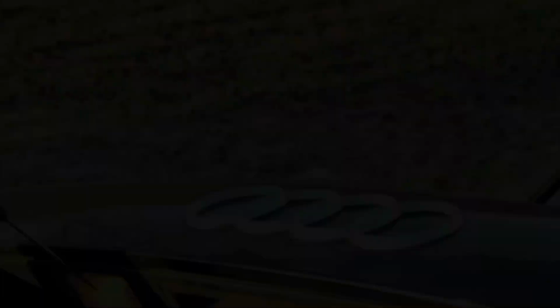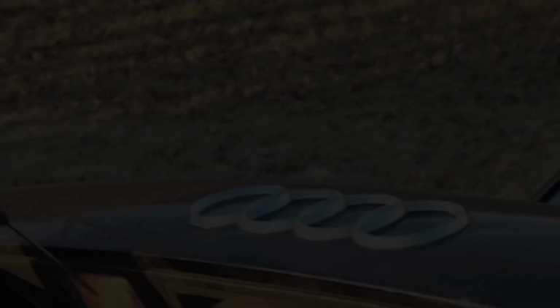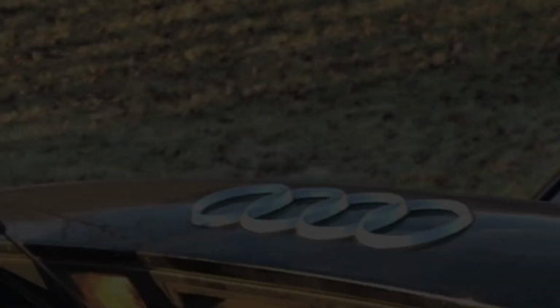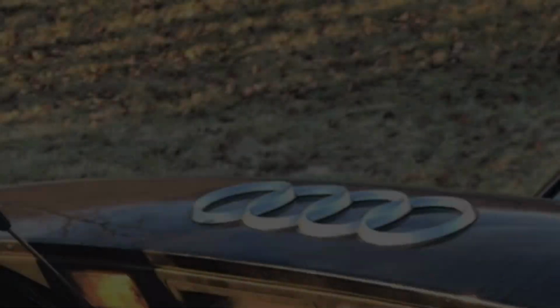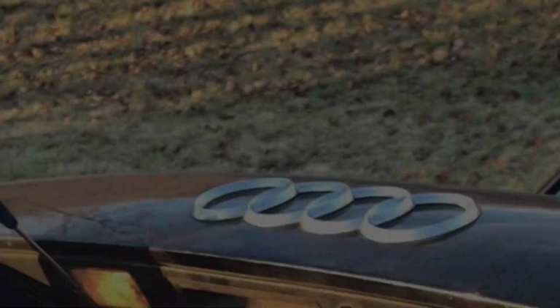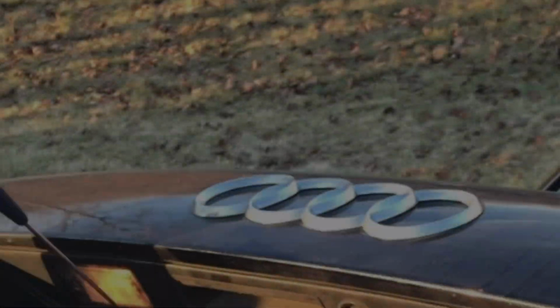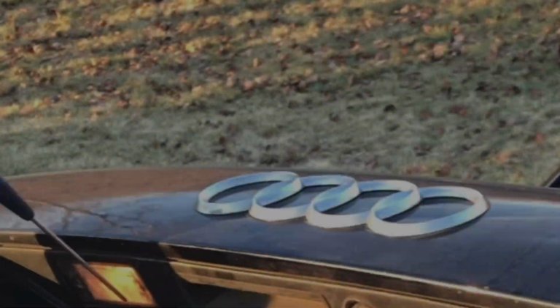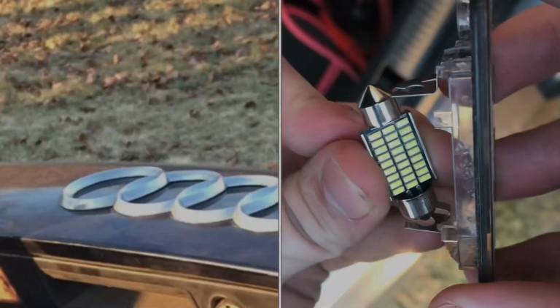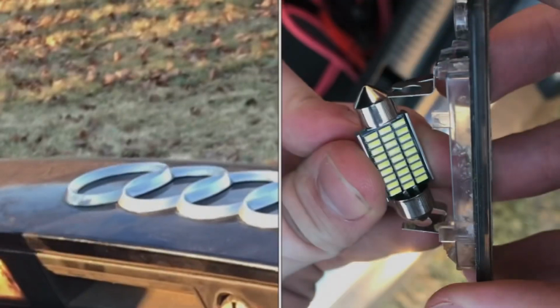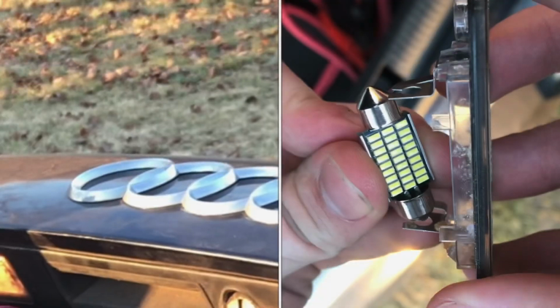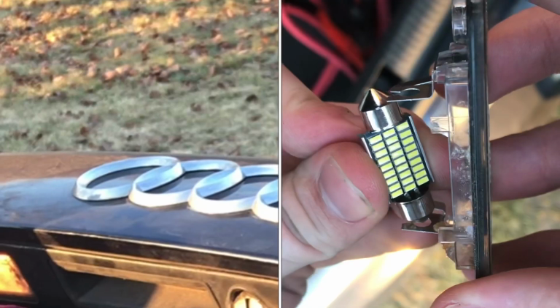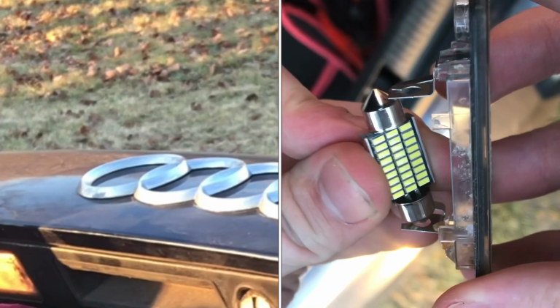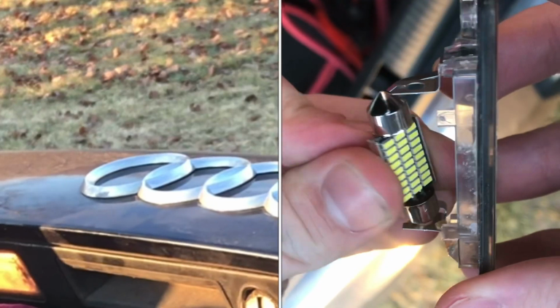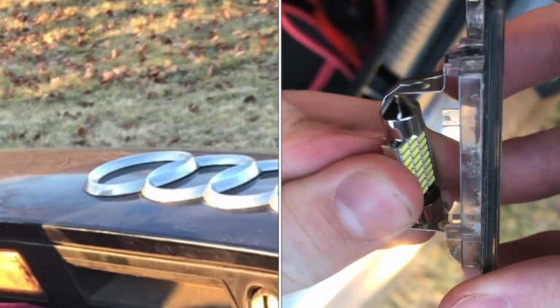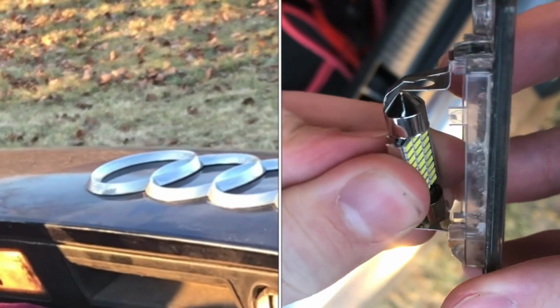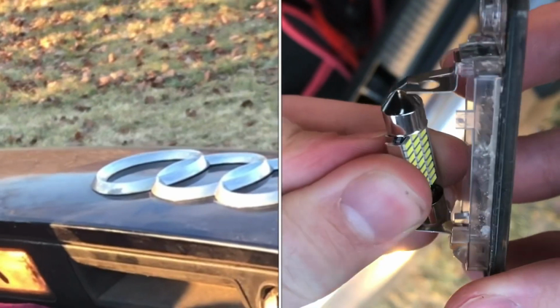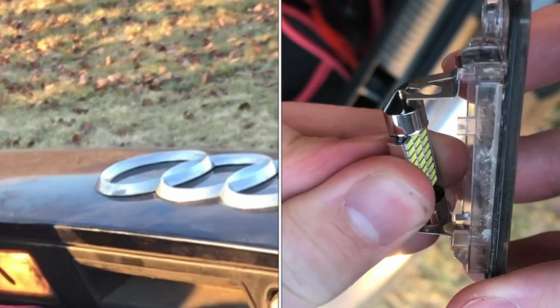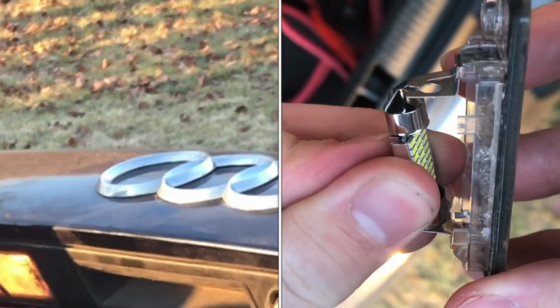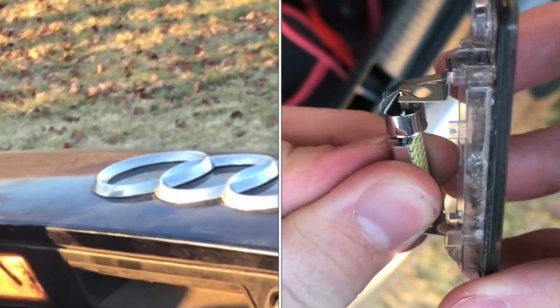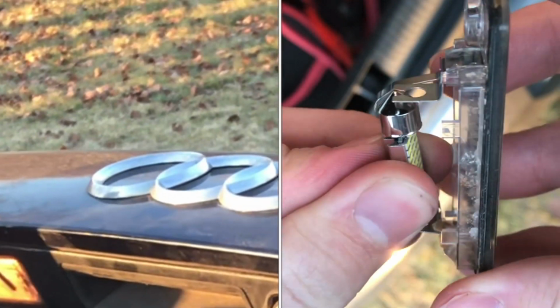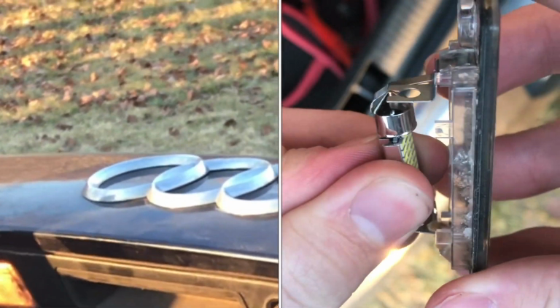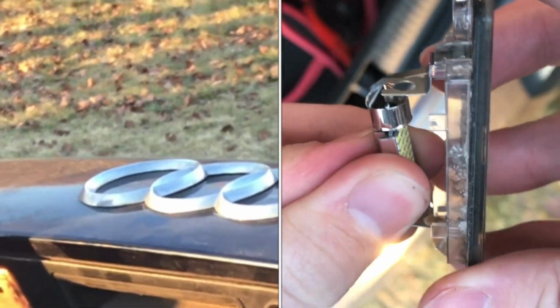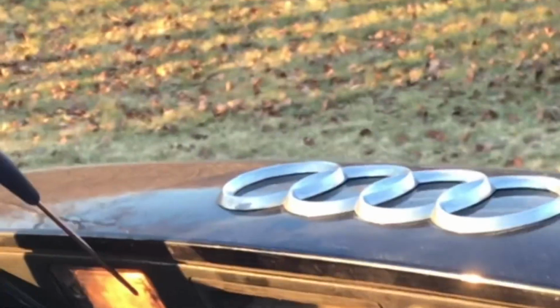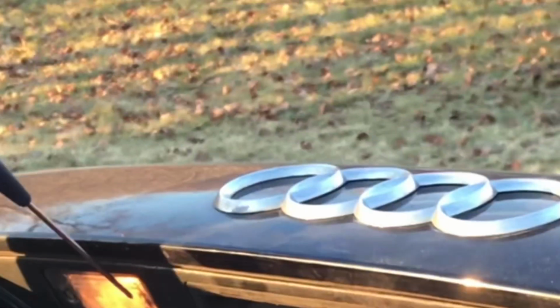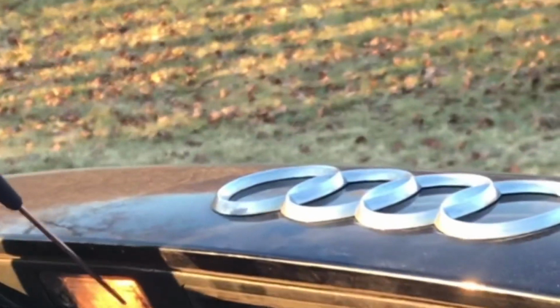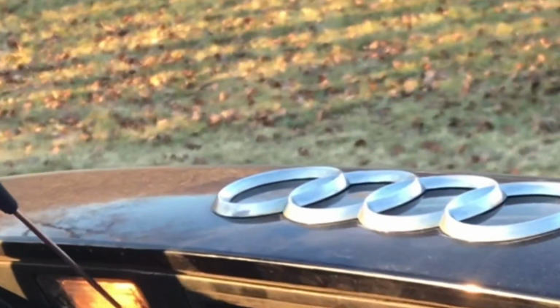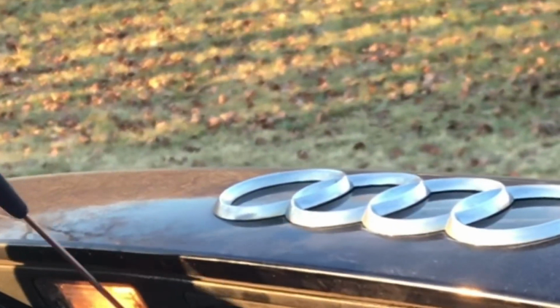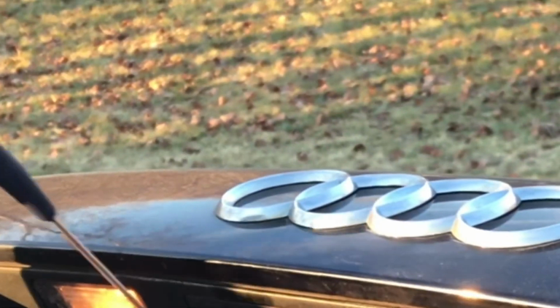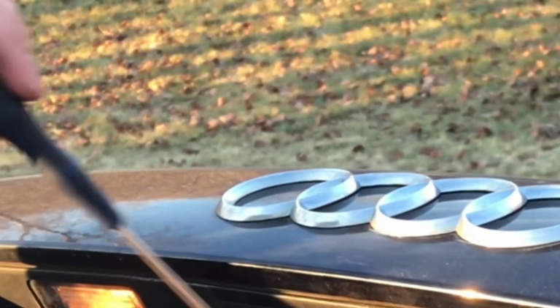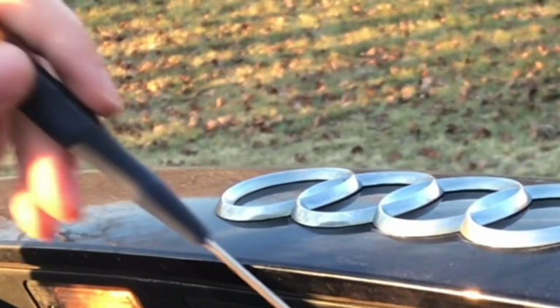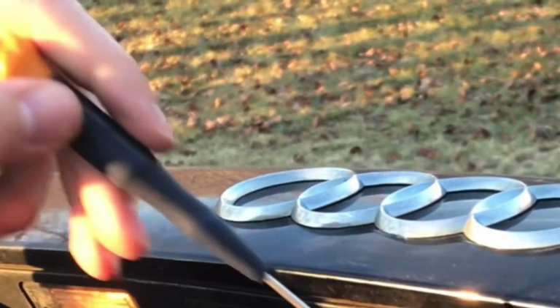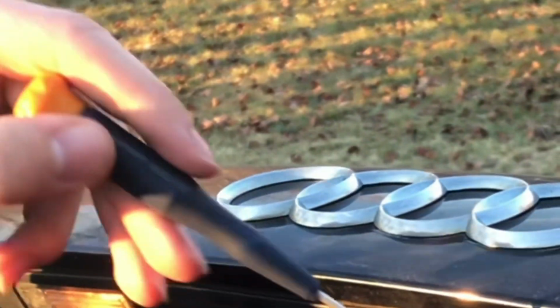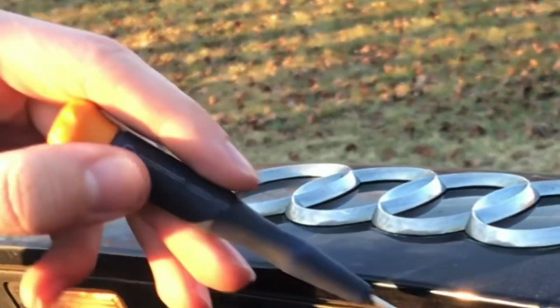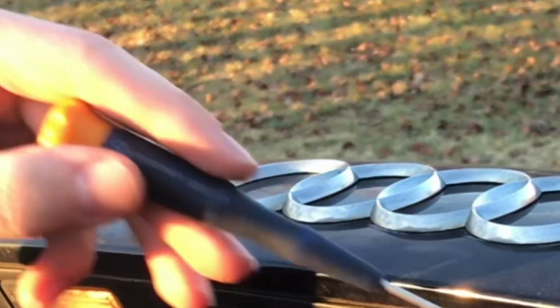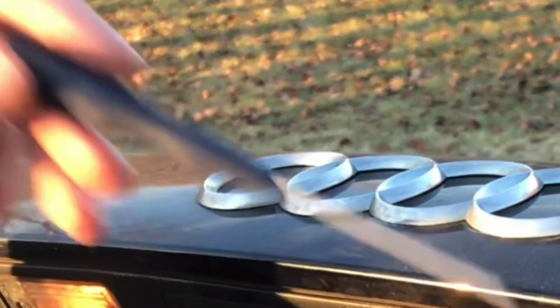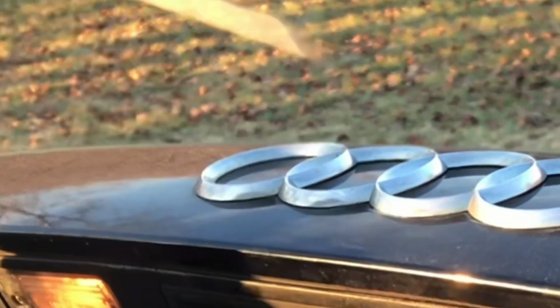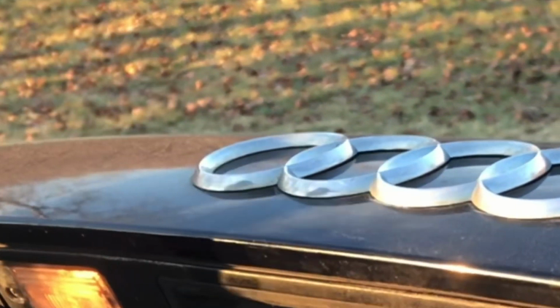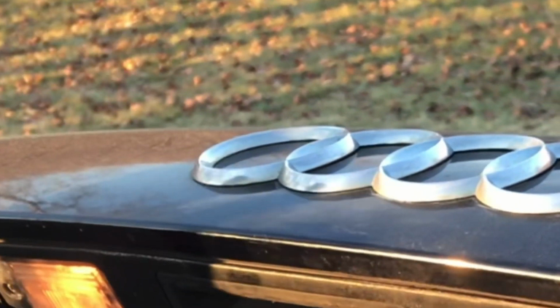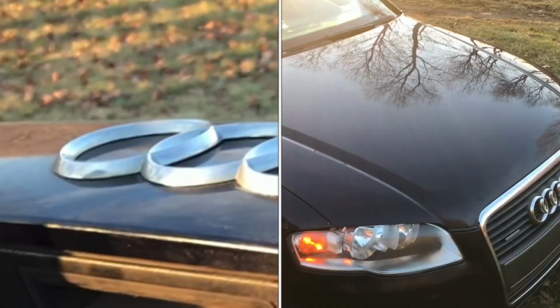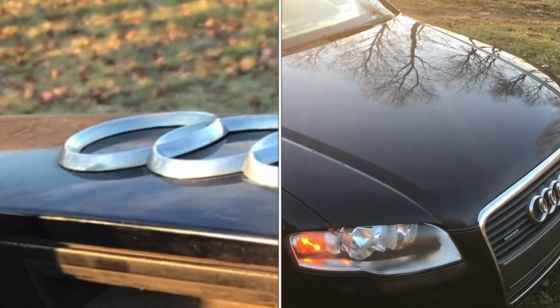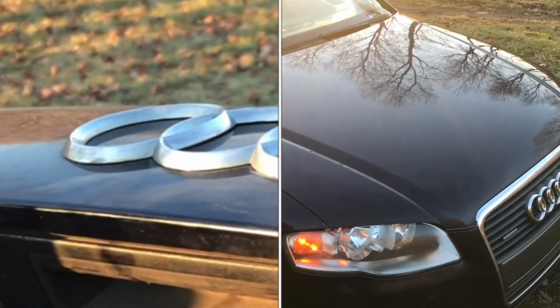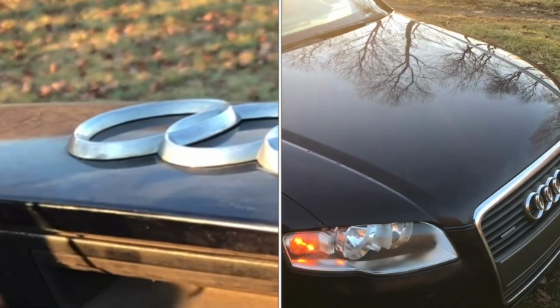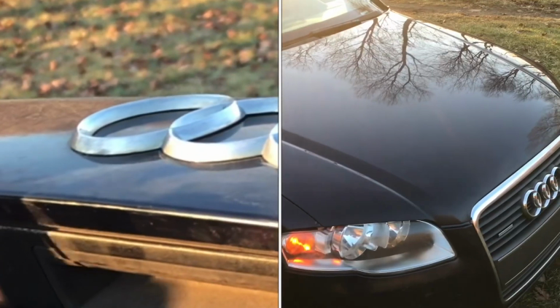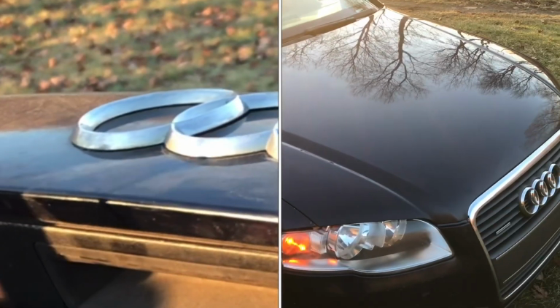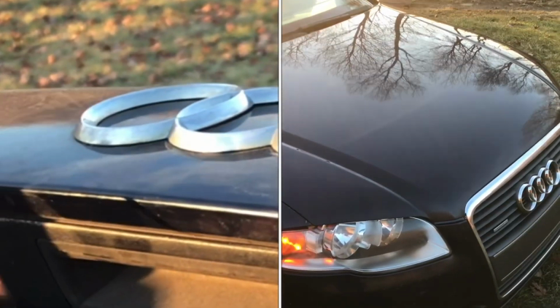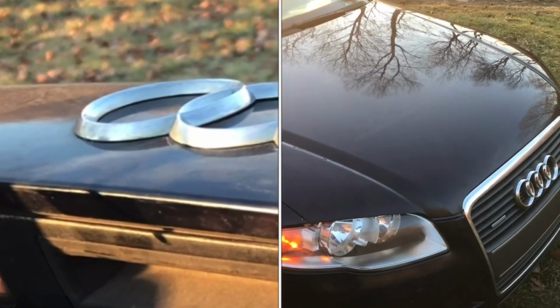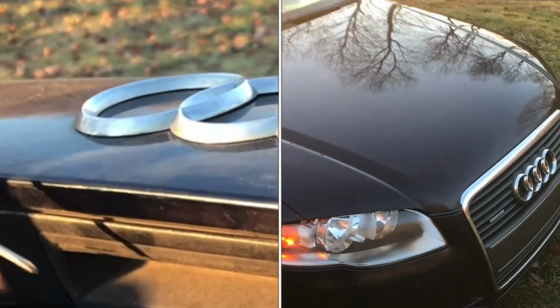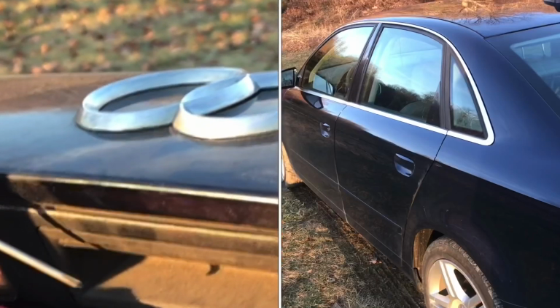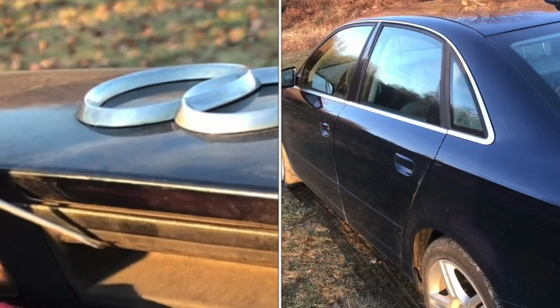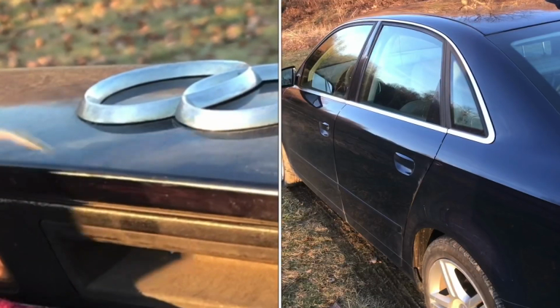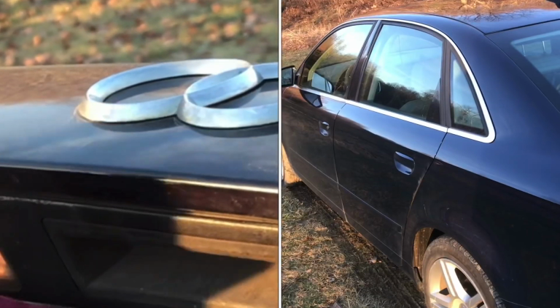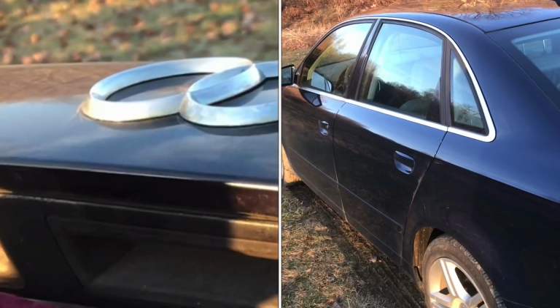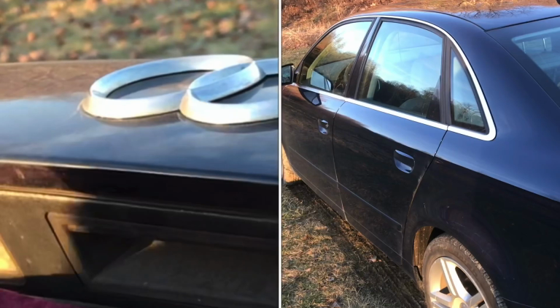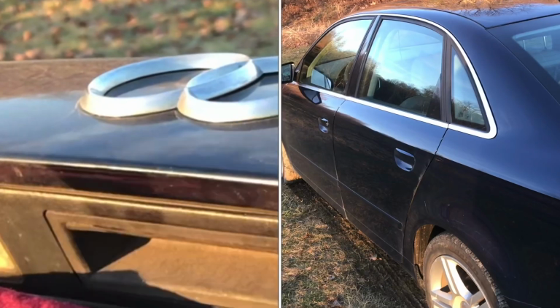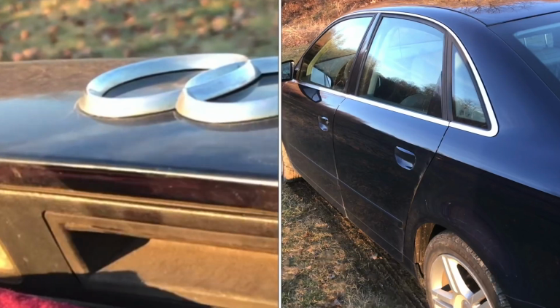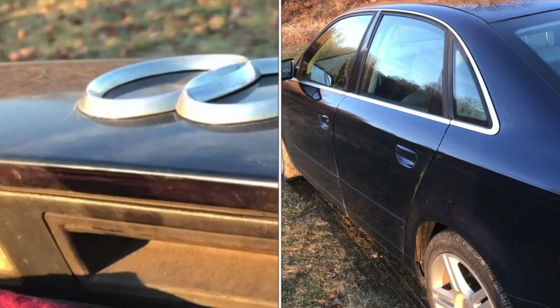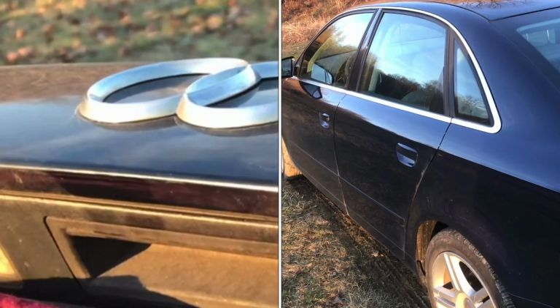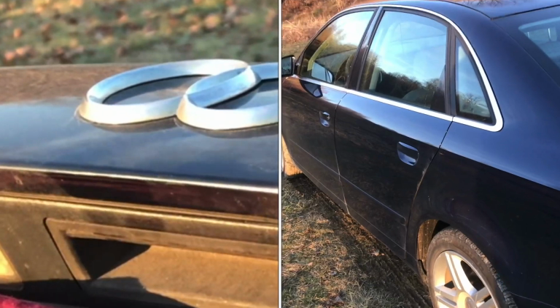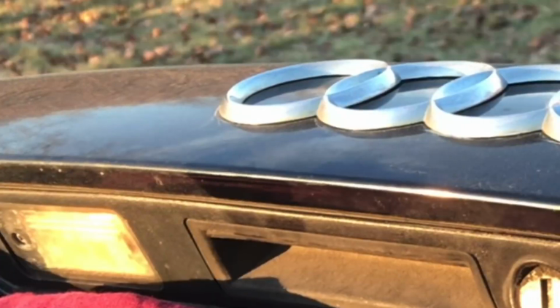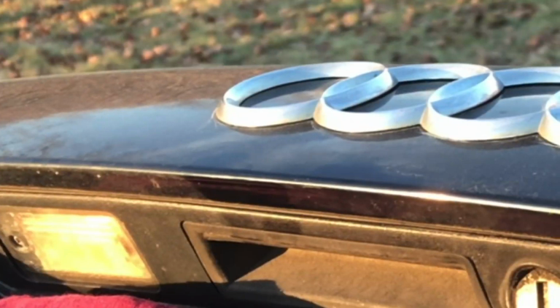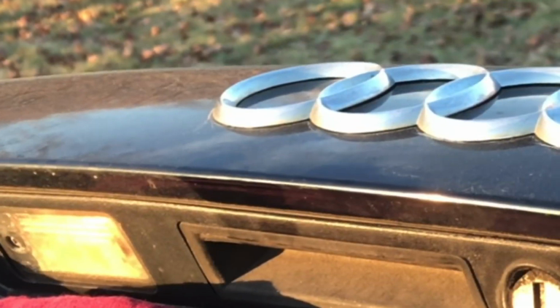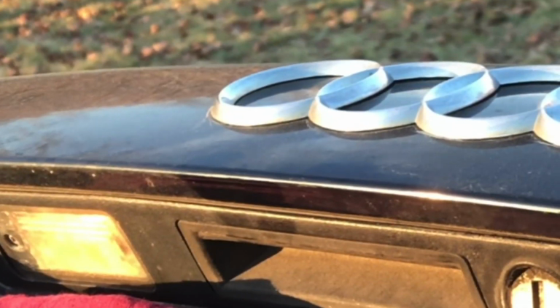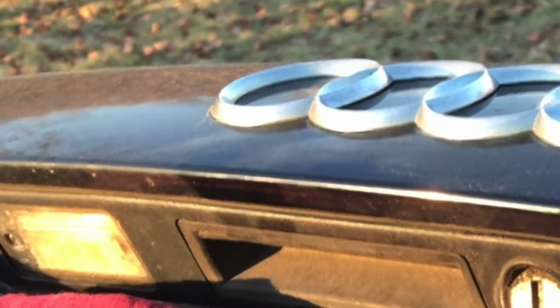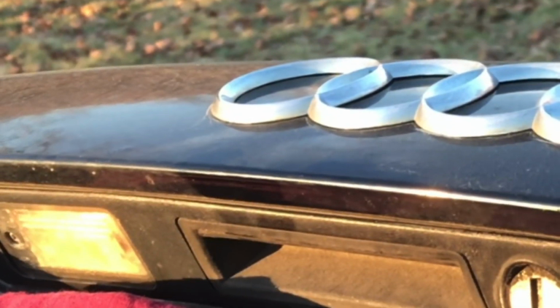I'll show you how to replace a license plate bulb on a B7 Audi A4. In this case, I'm working on a 2006.